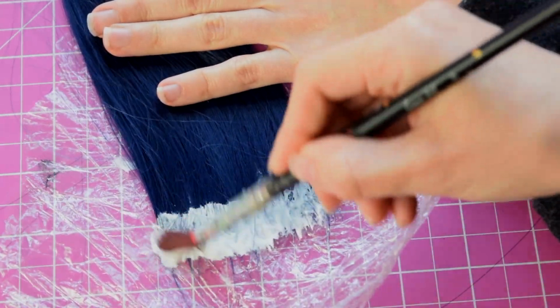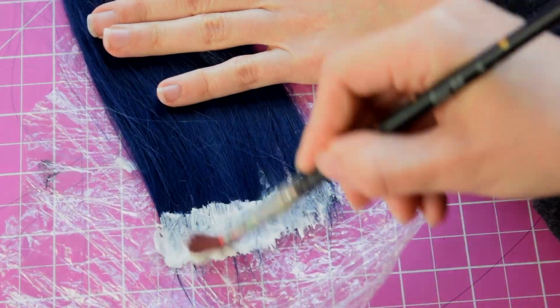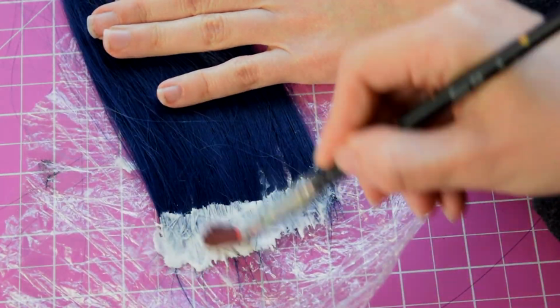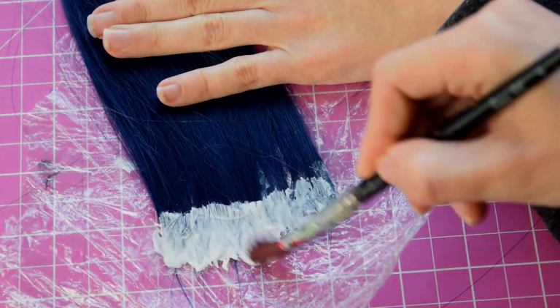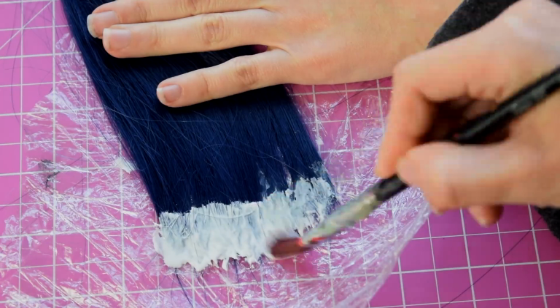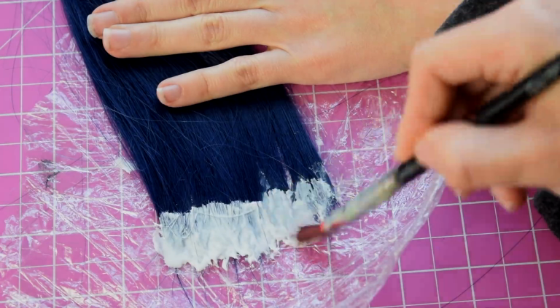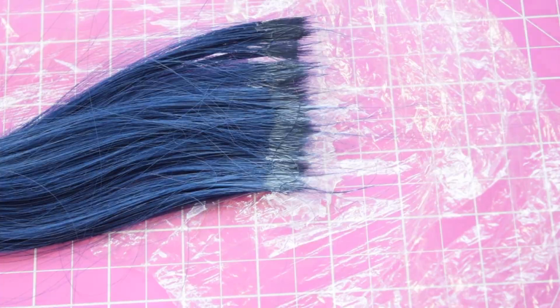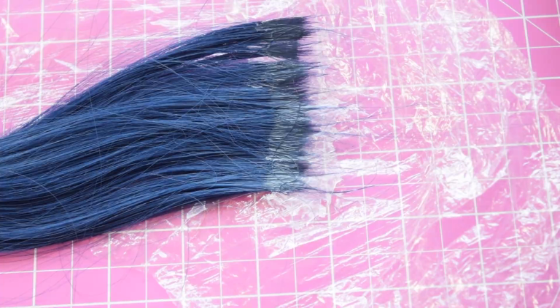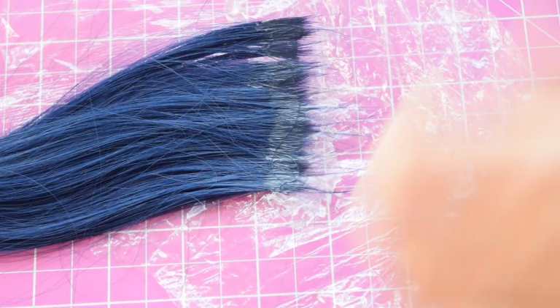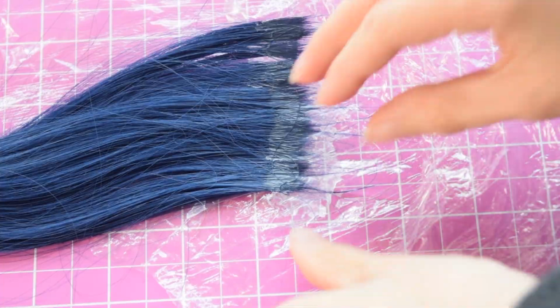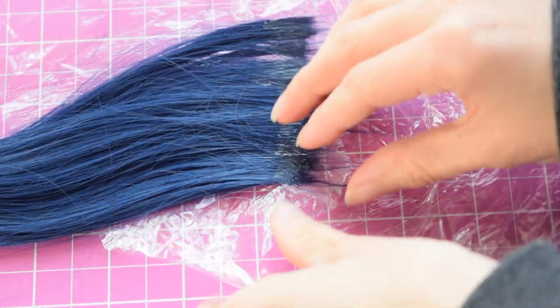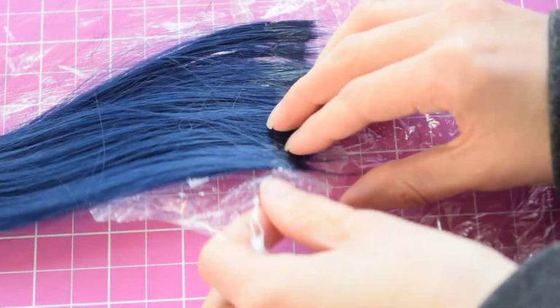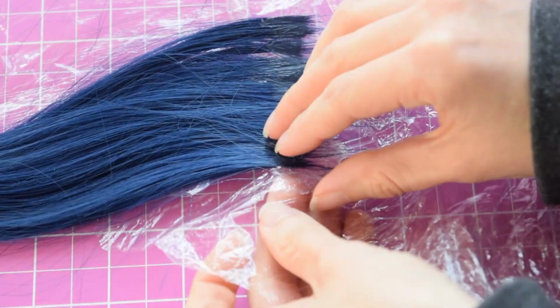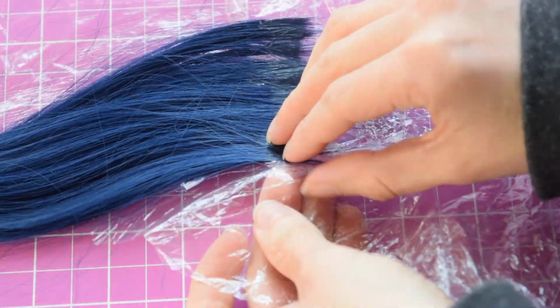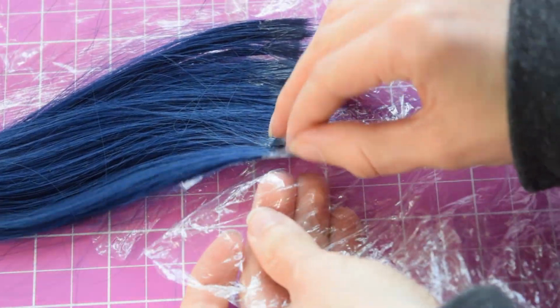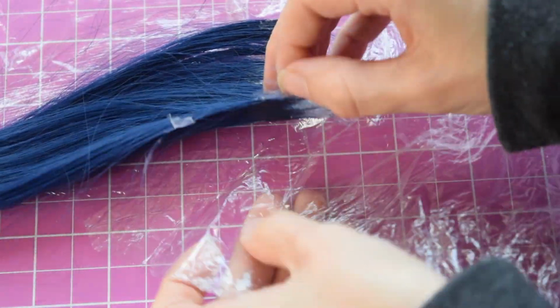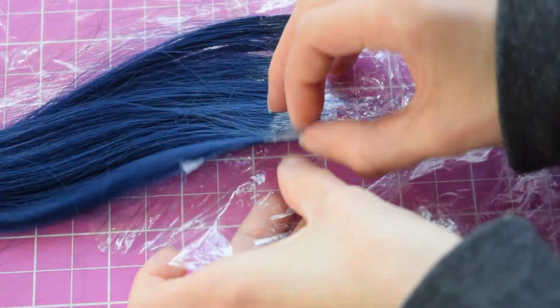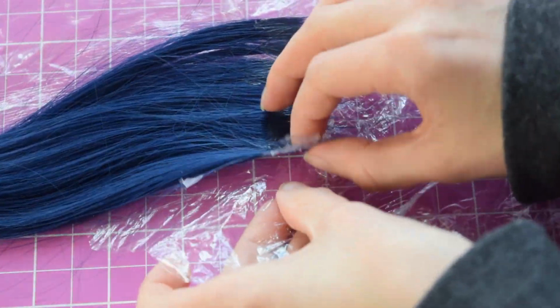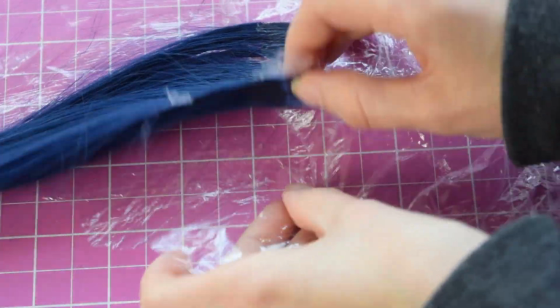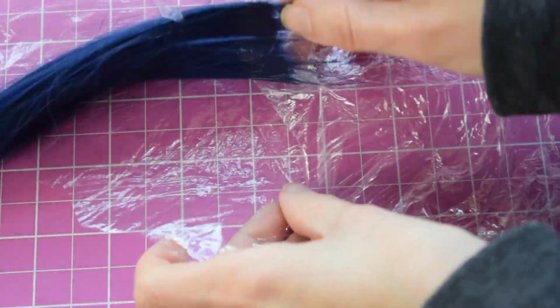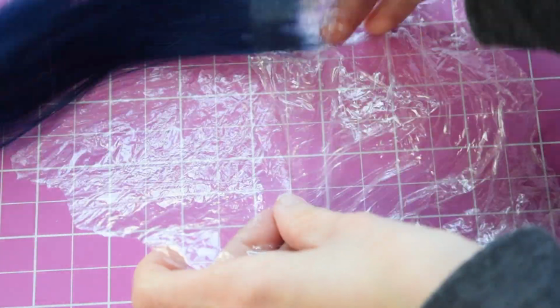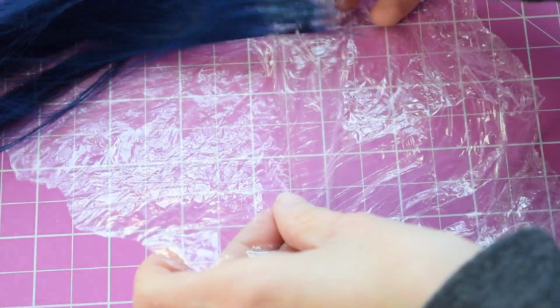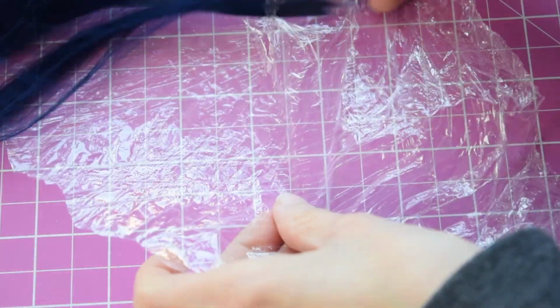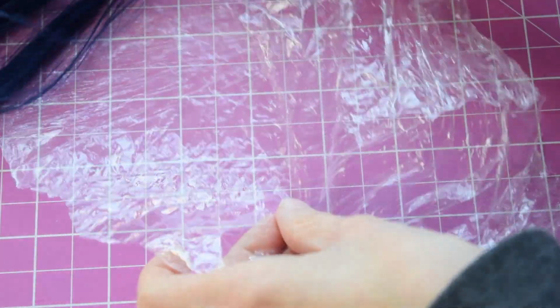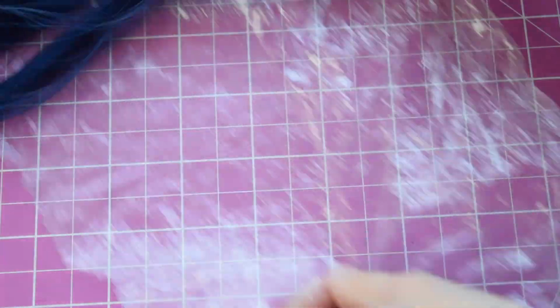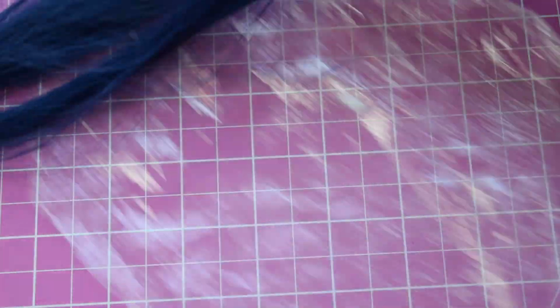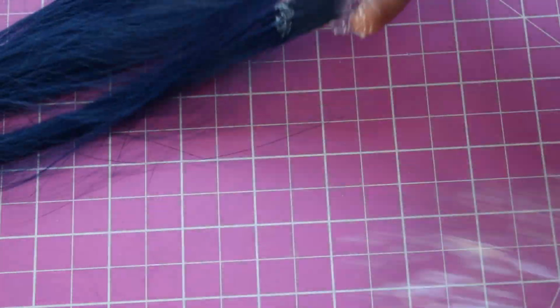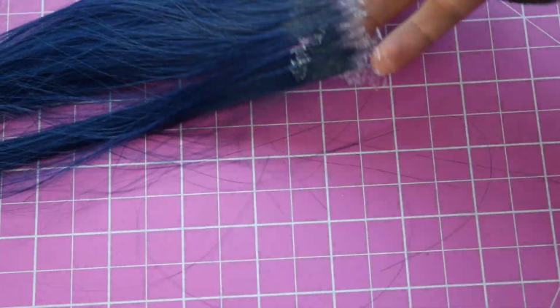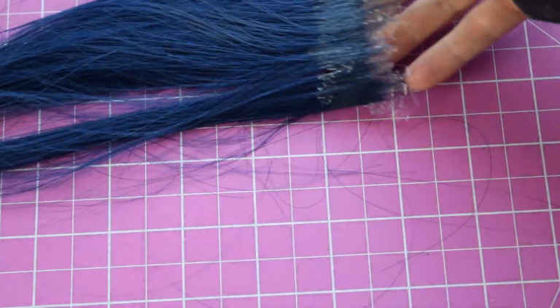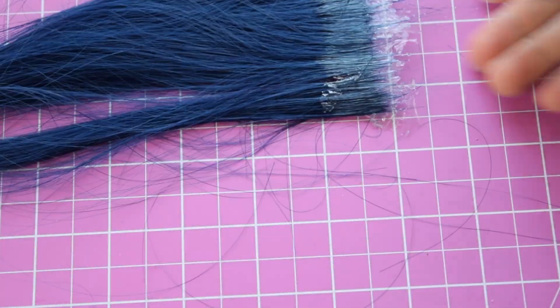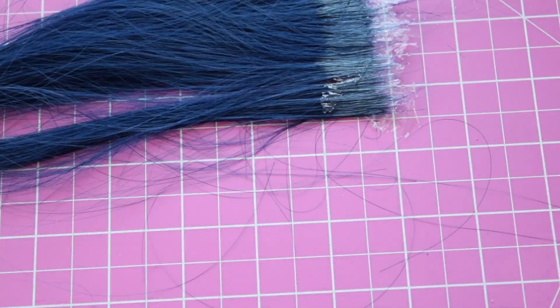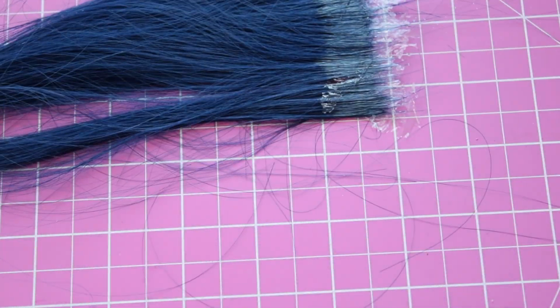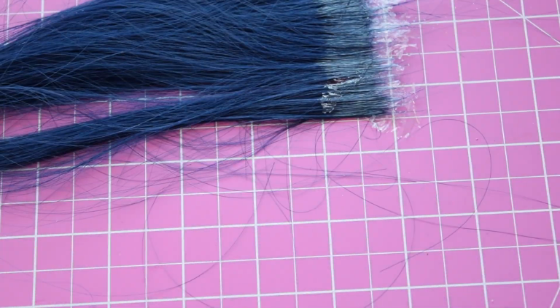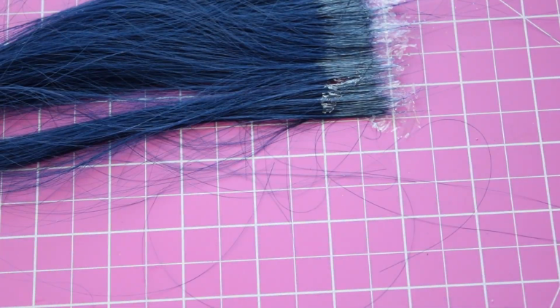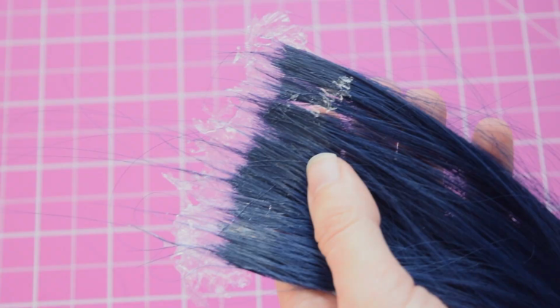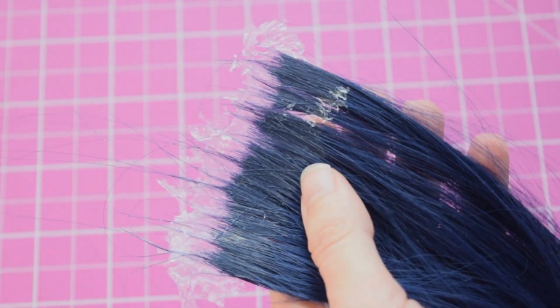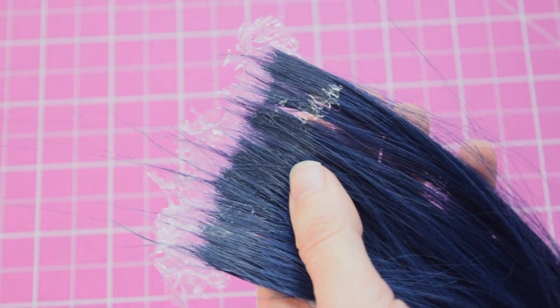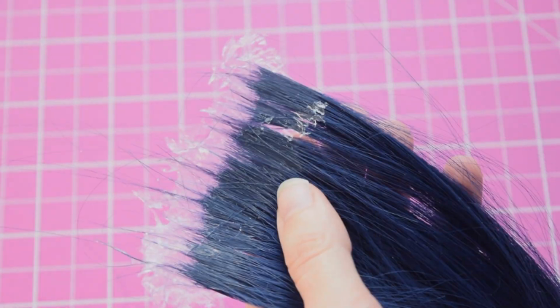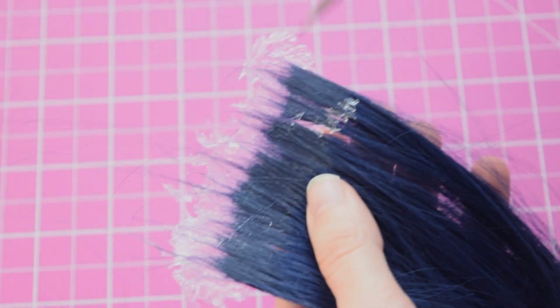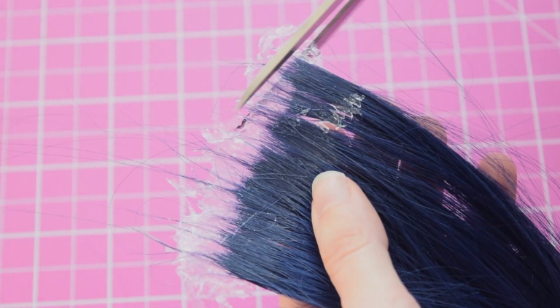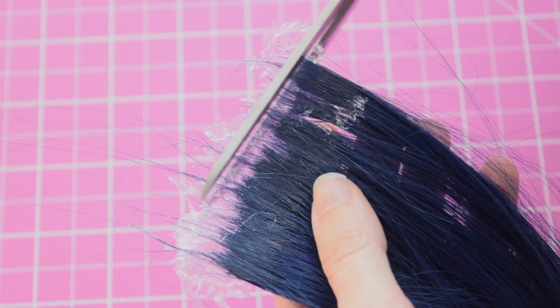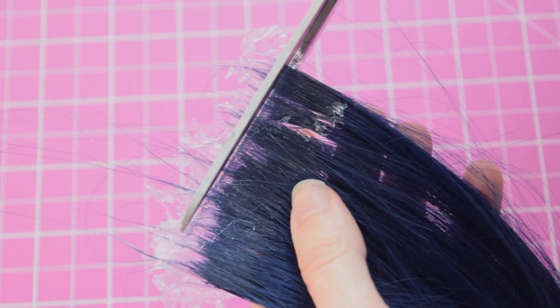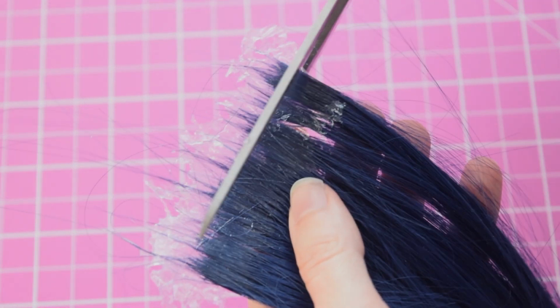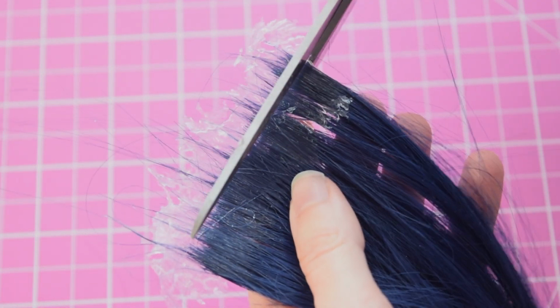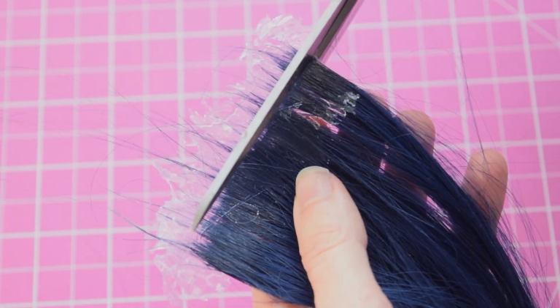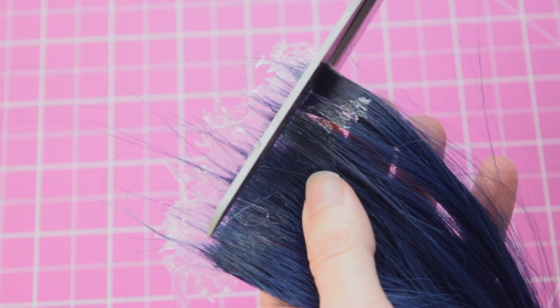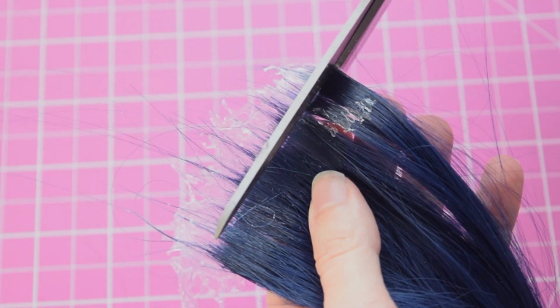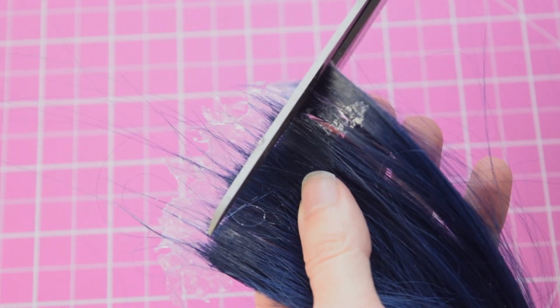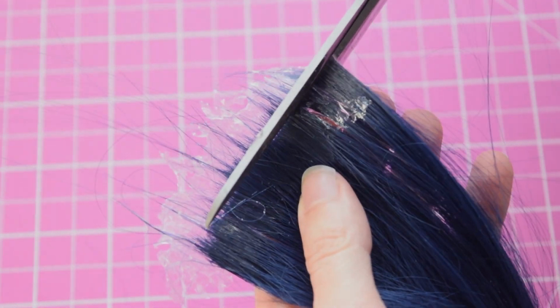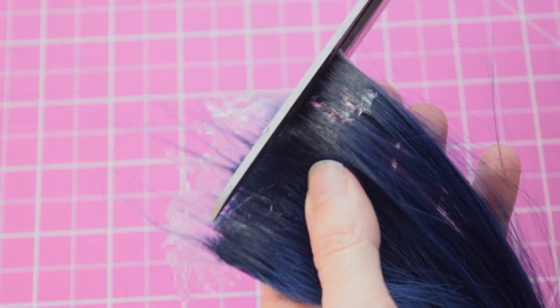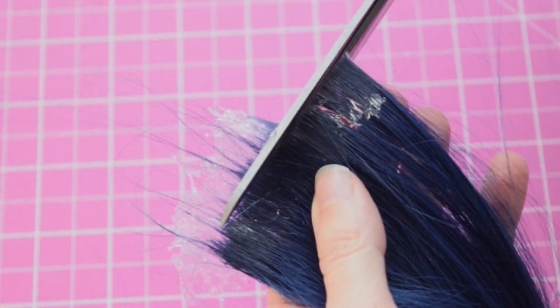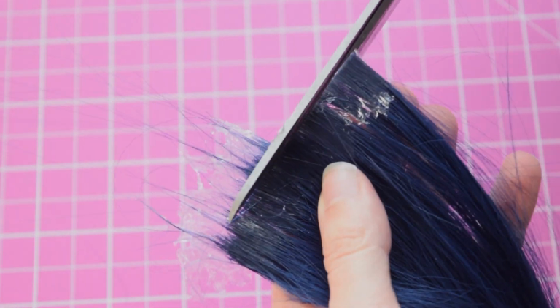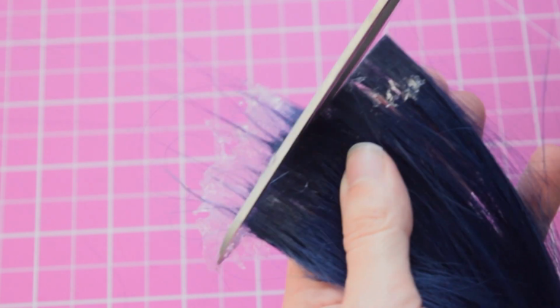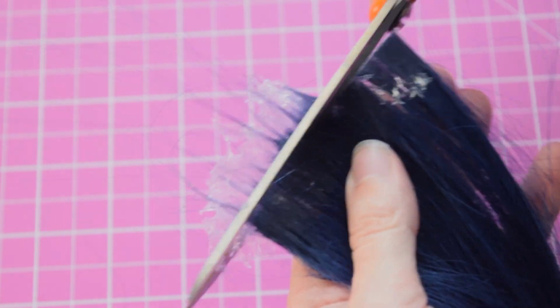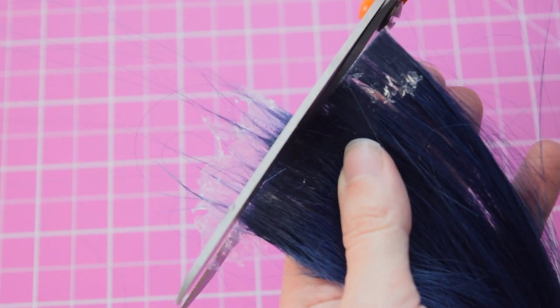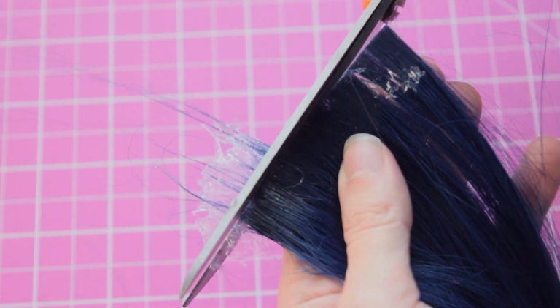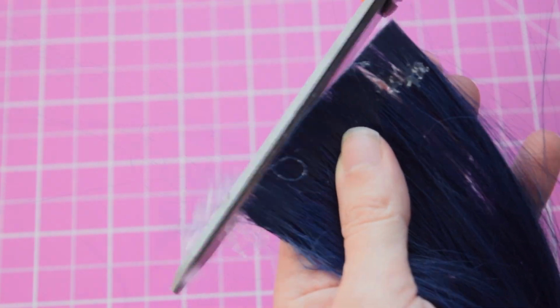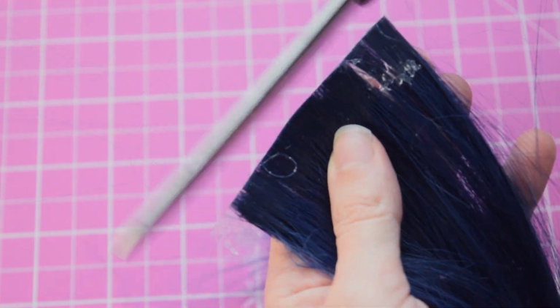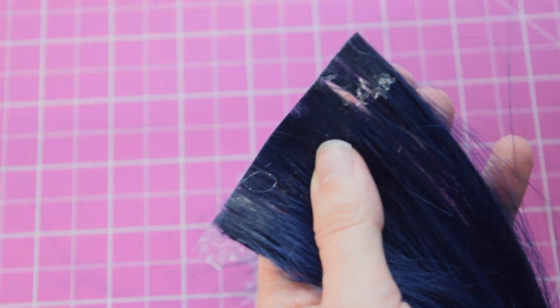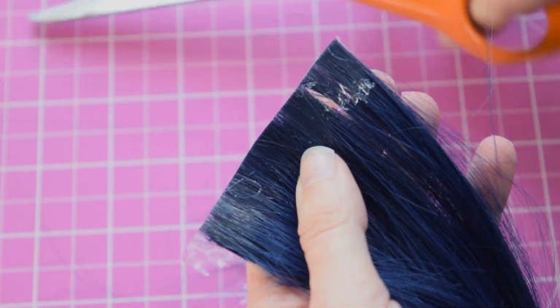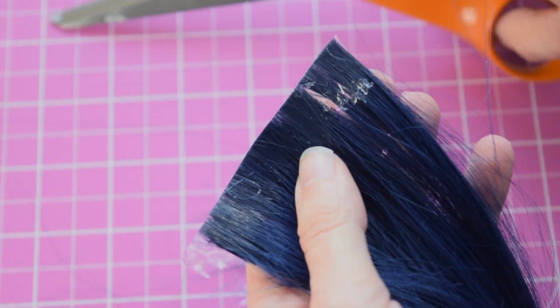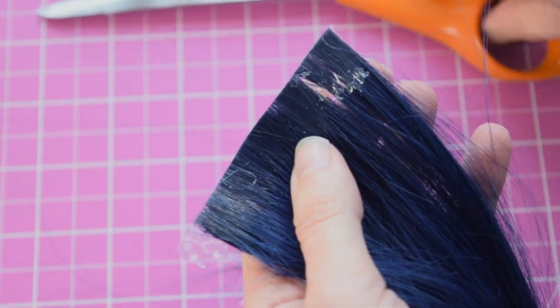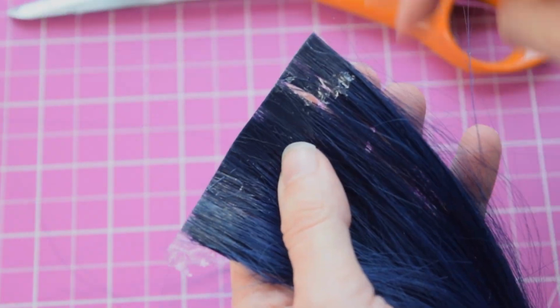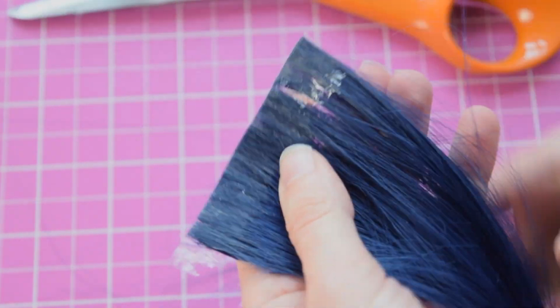When the glue has dried completely, gently peel it off again and trim the edges with a scissor or your sass — whatever is fine.